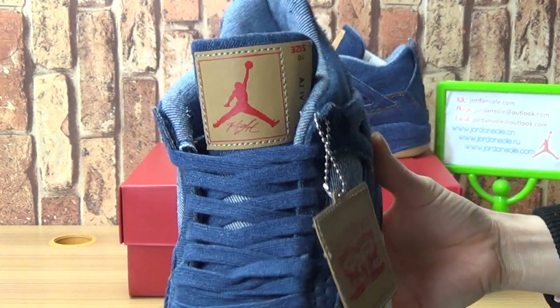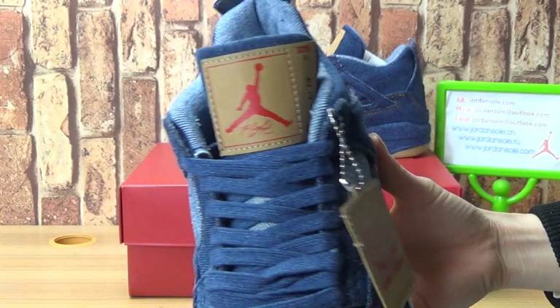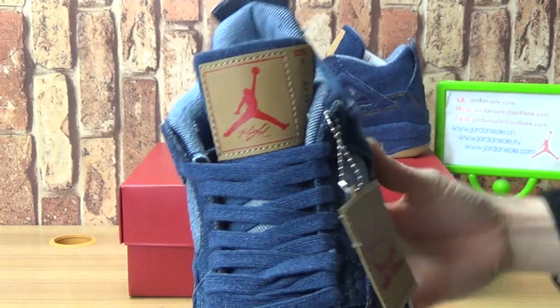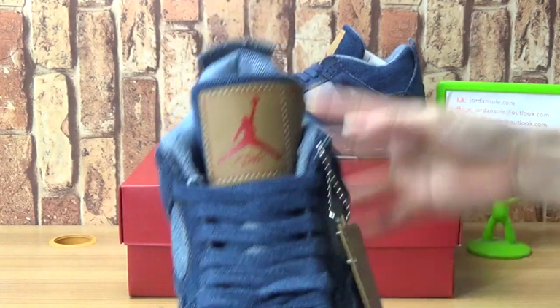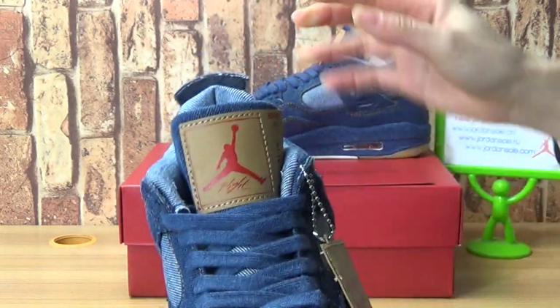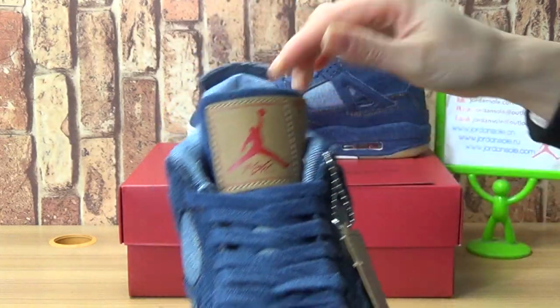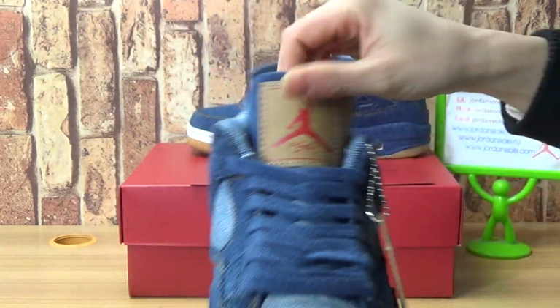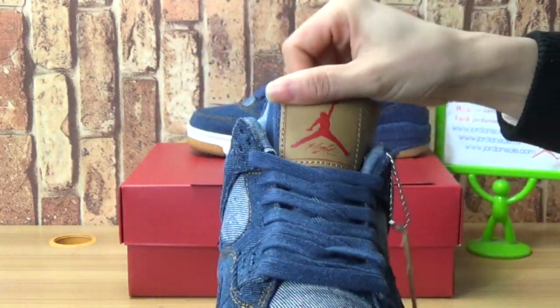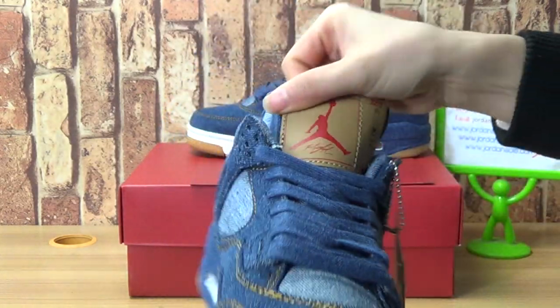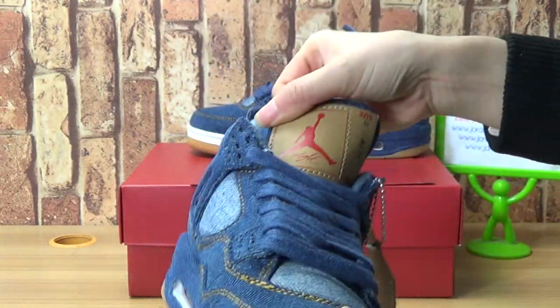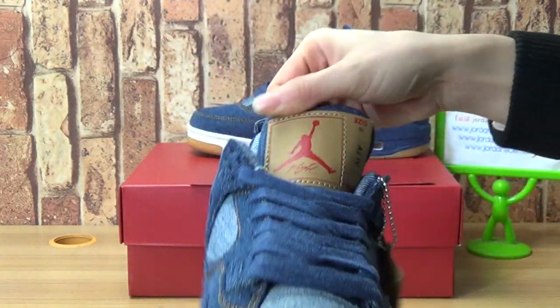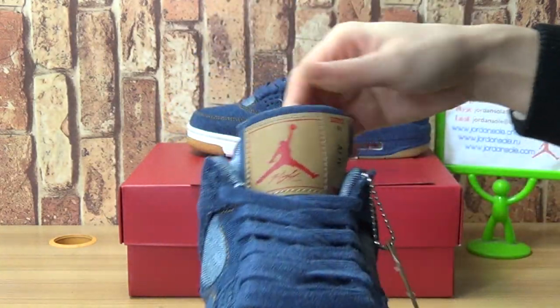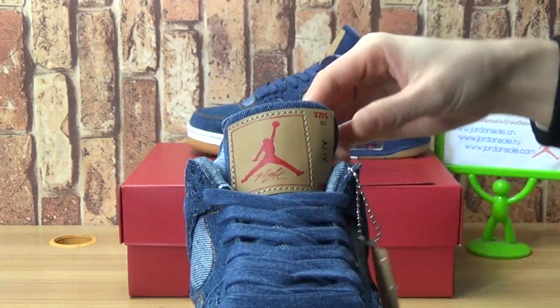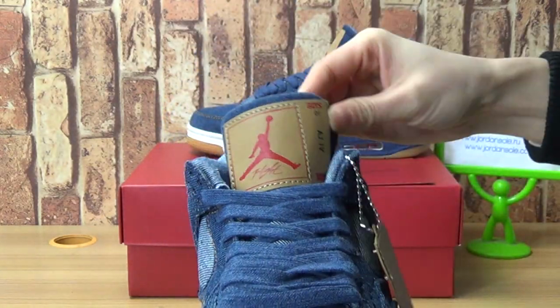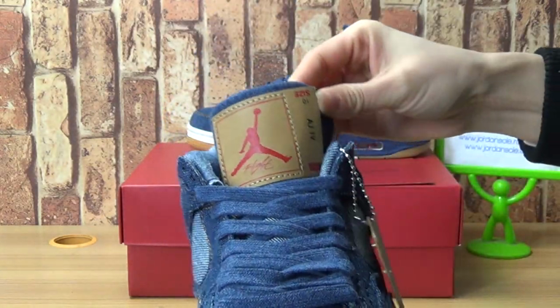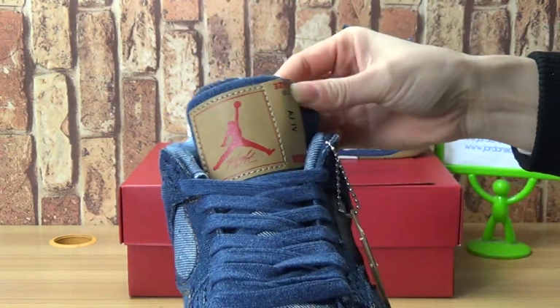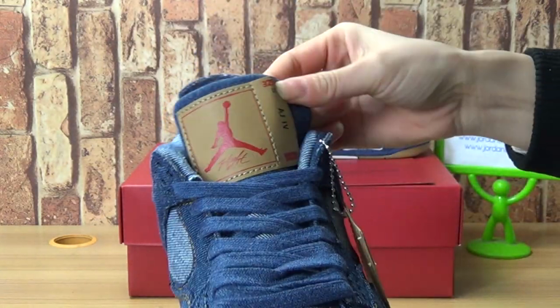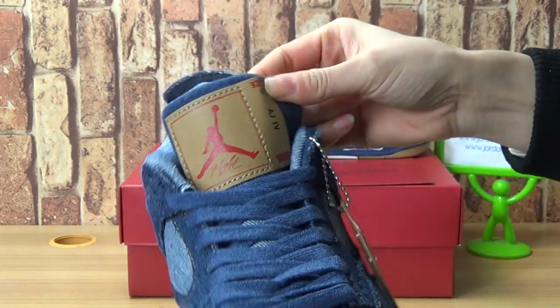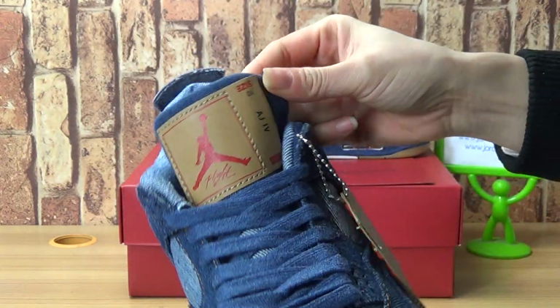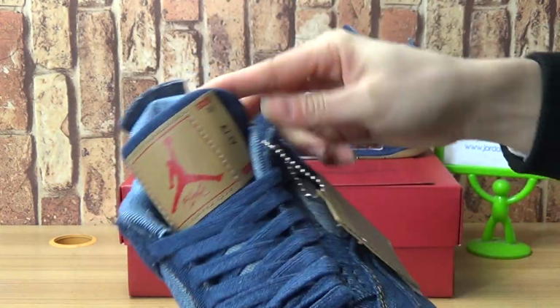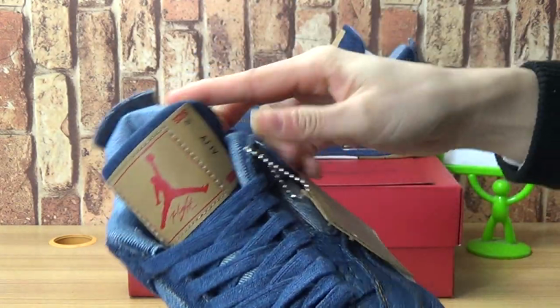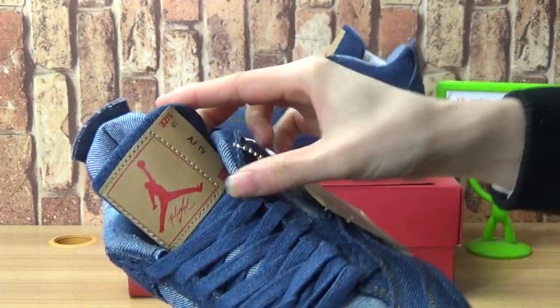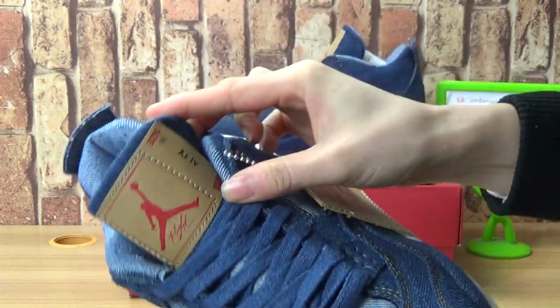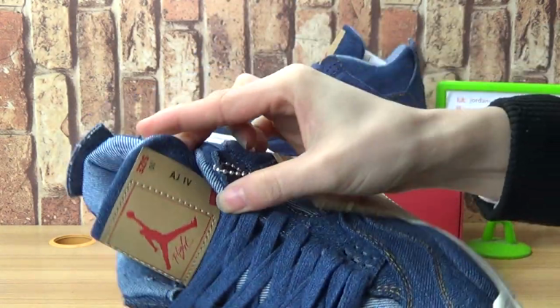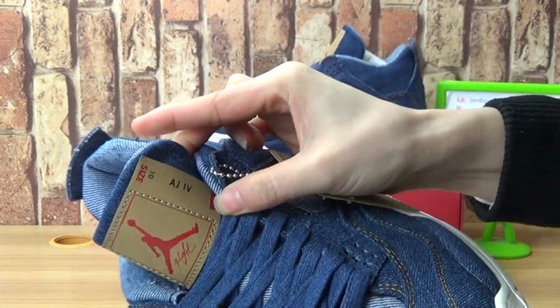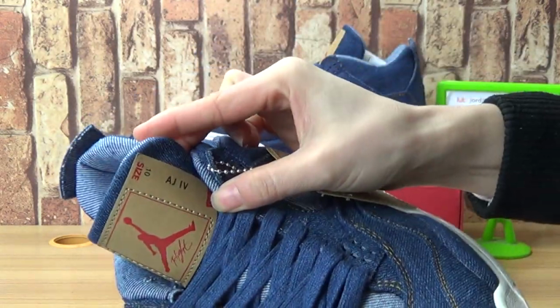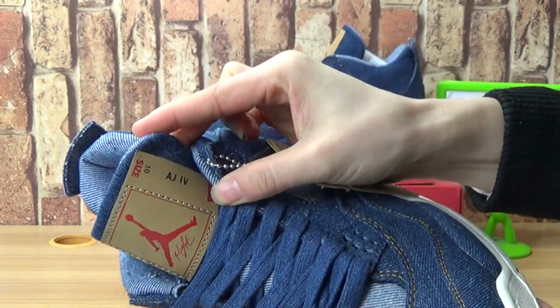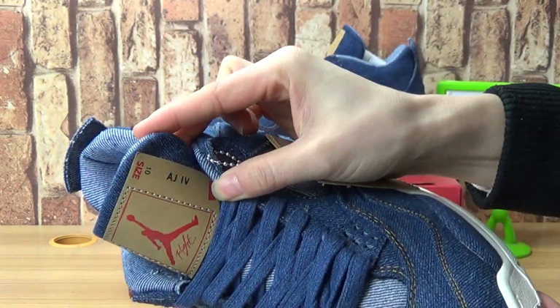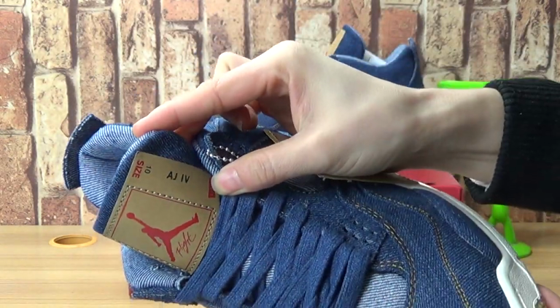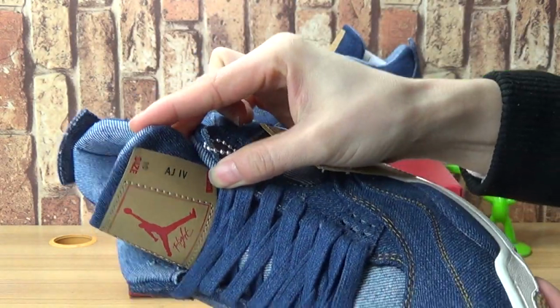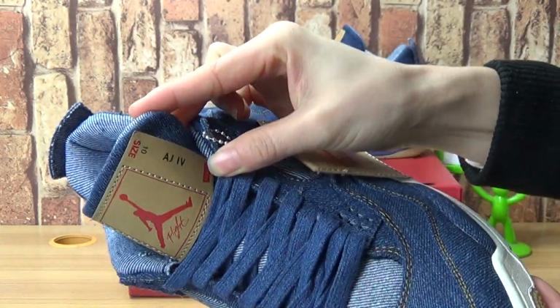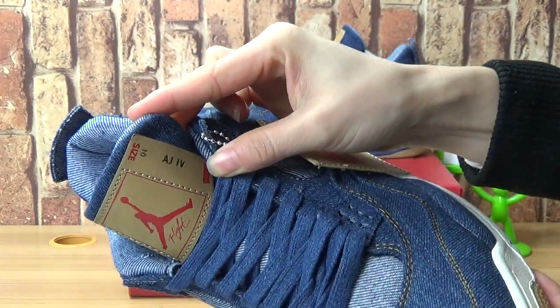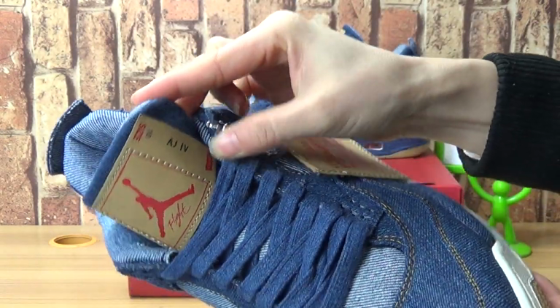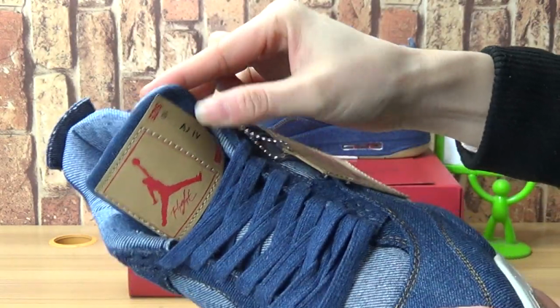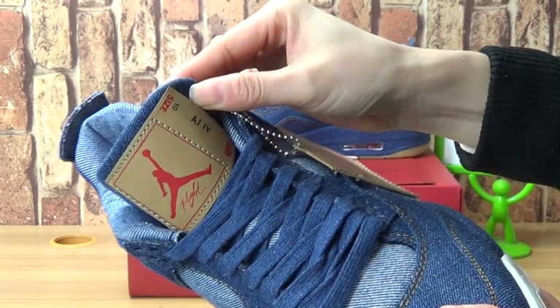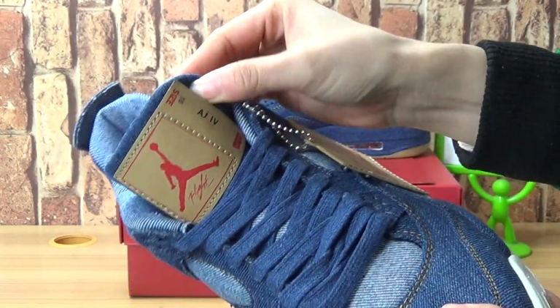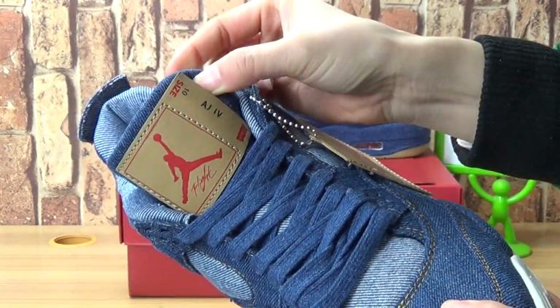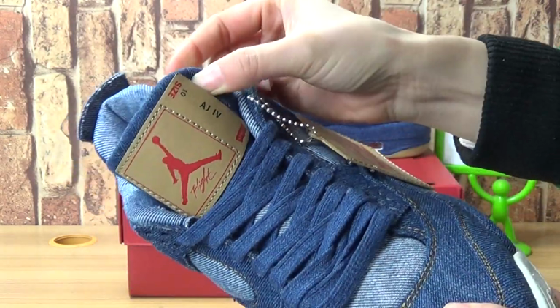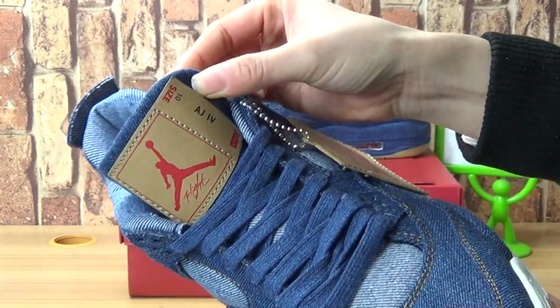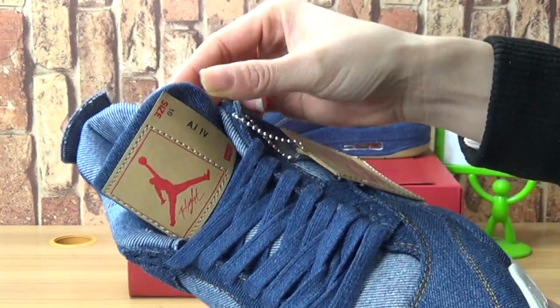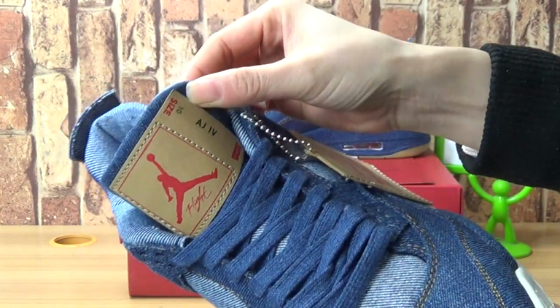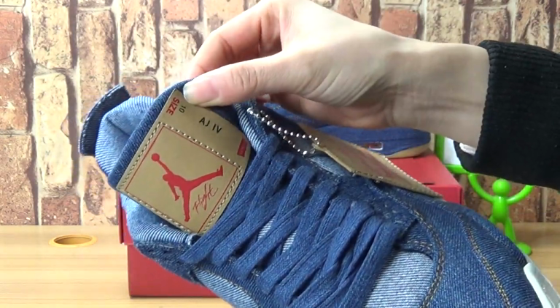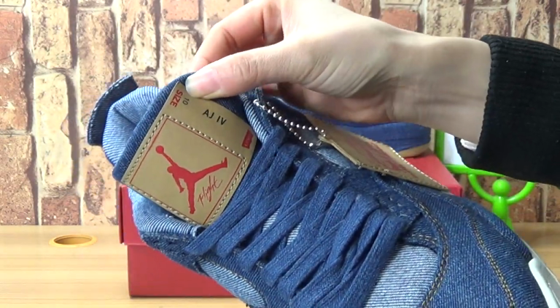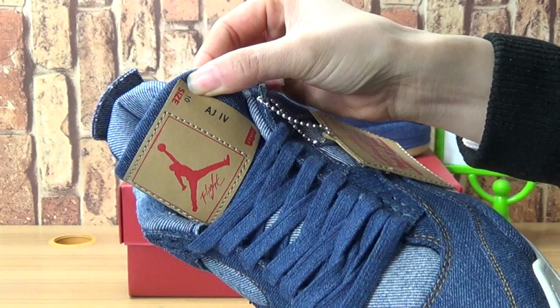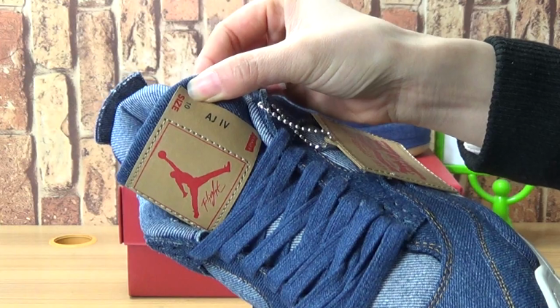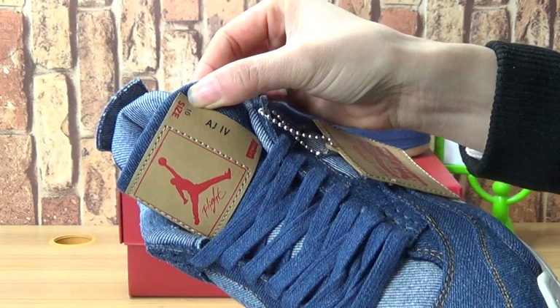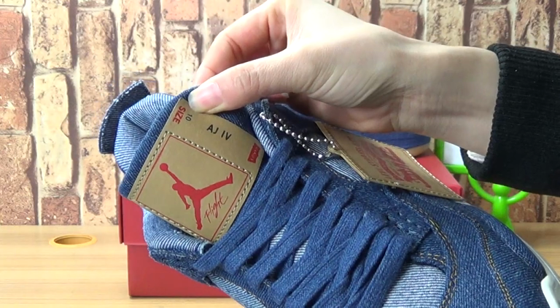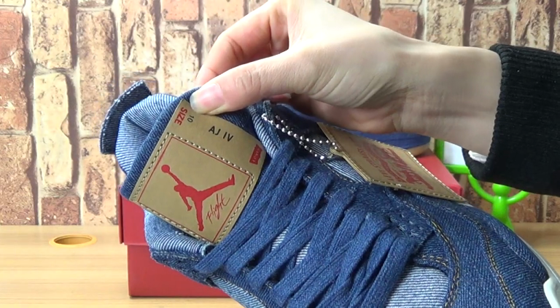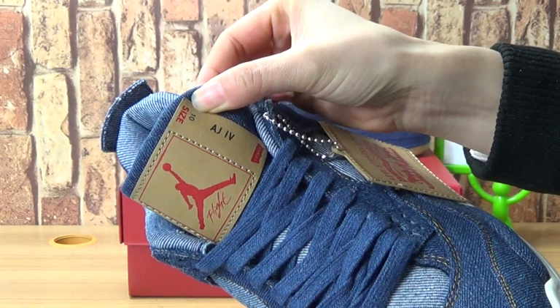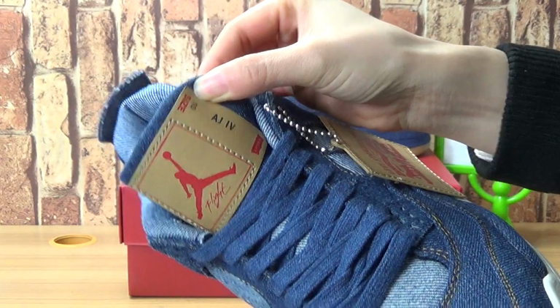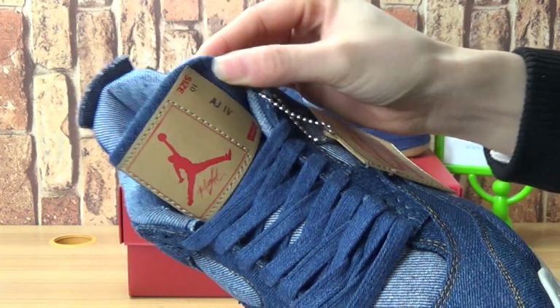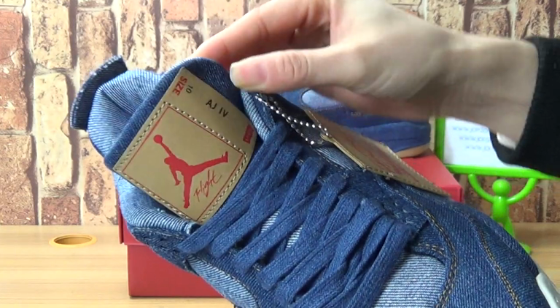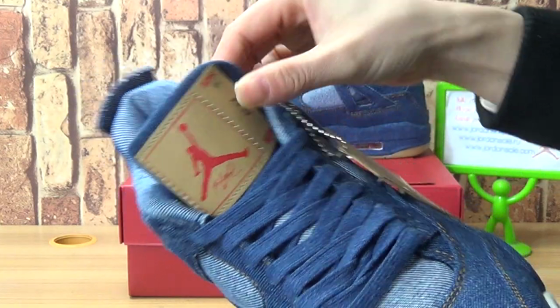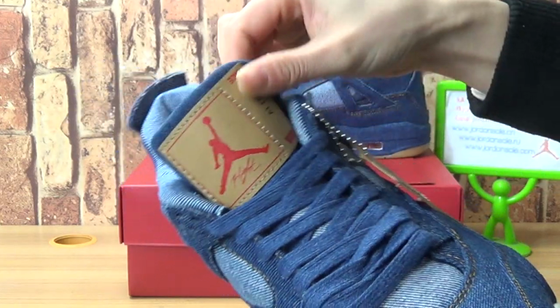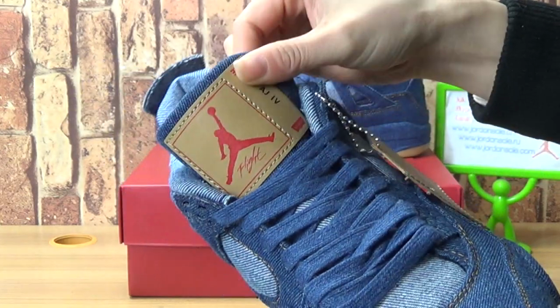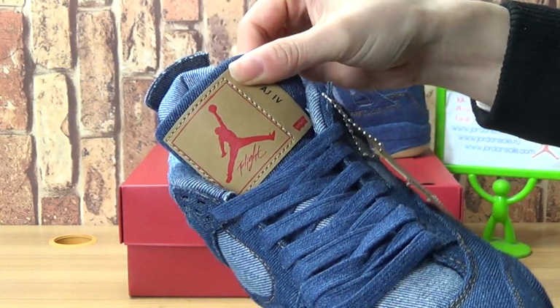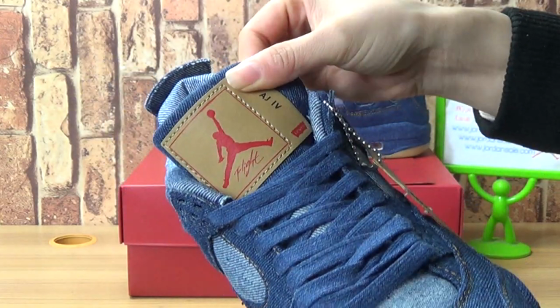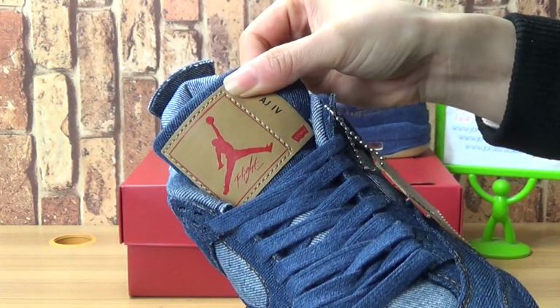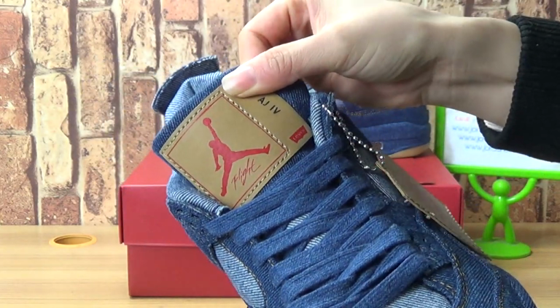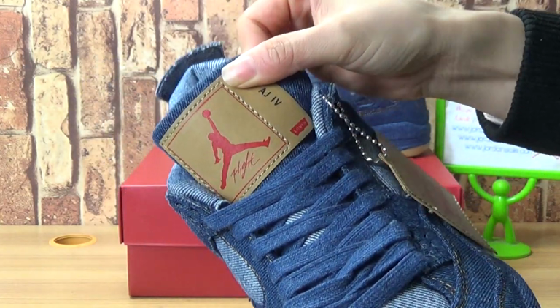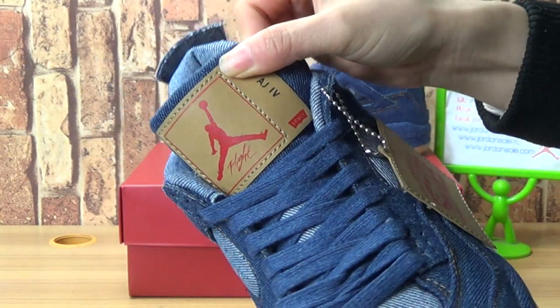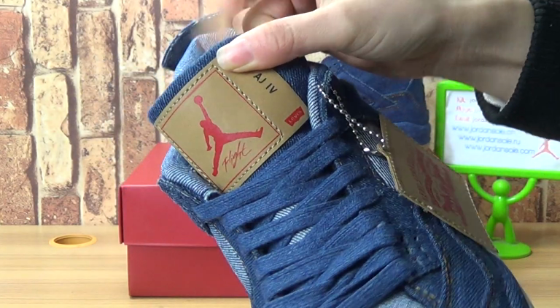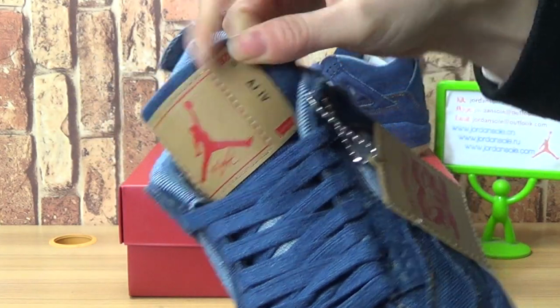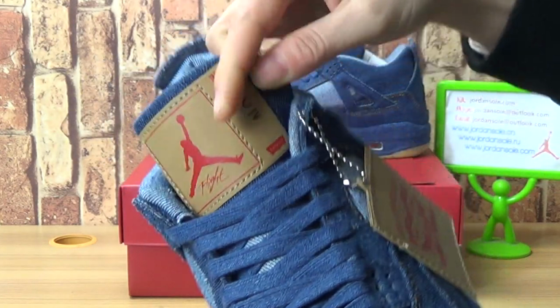On the tongue, with AJ4 and the size 10. Also, the Device branding.